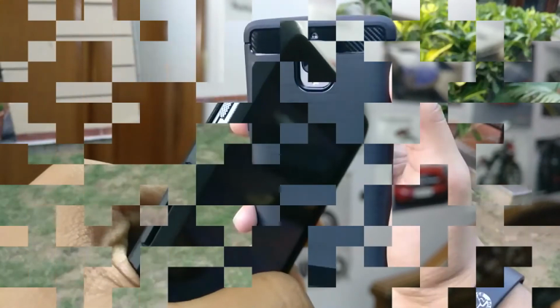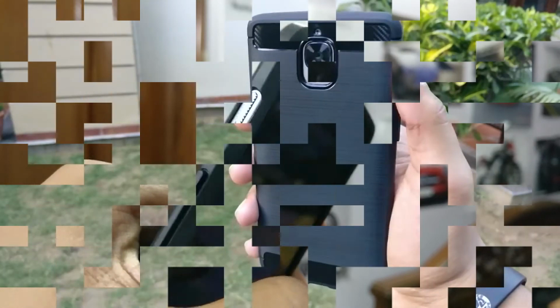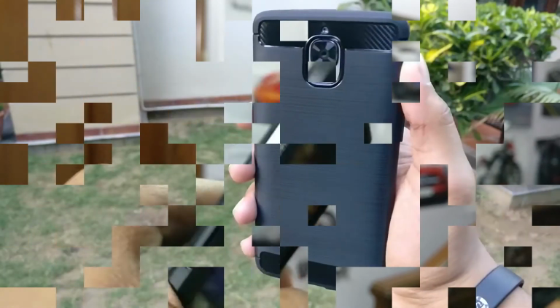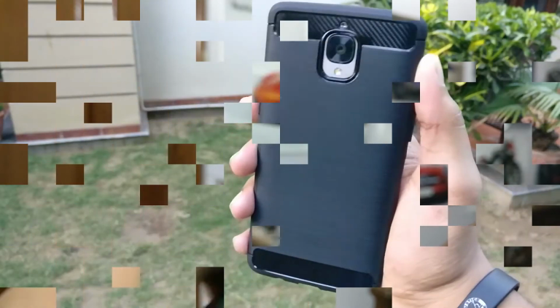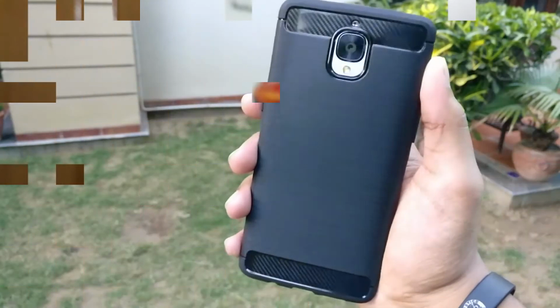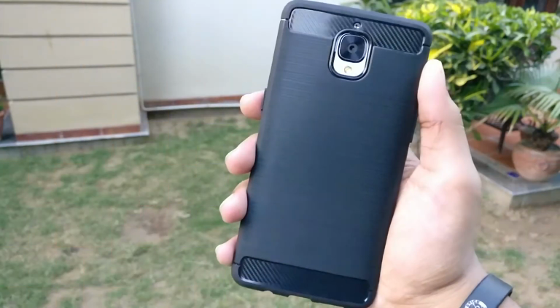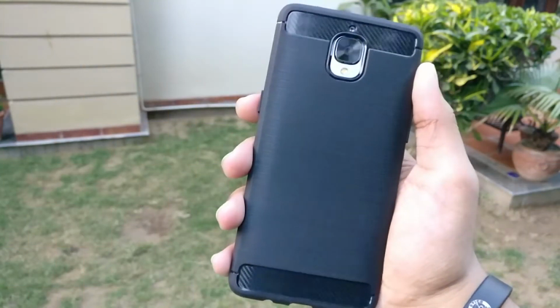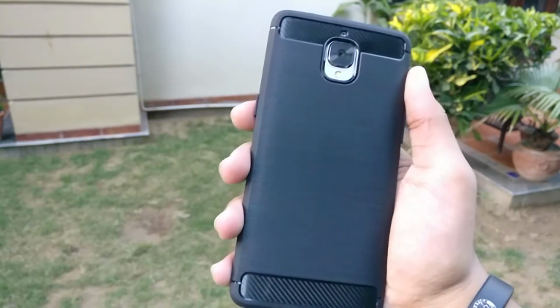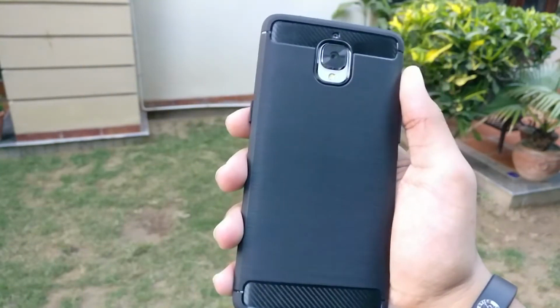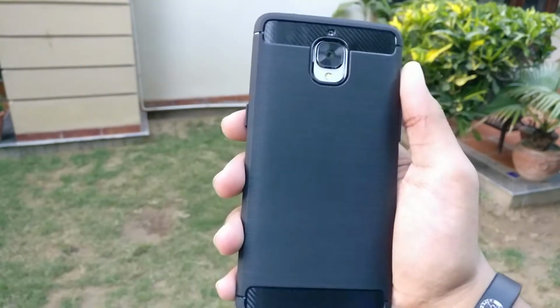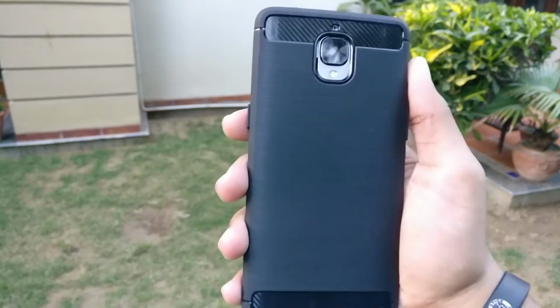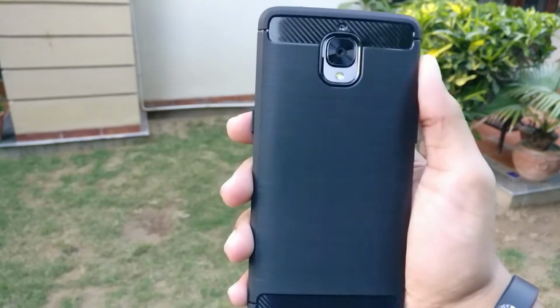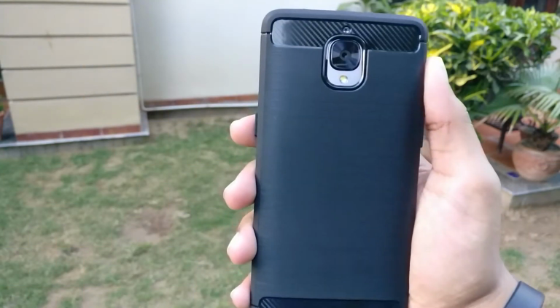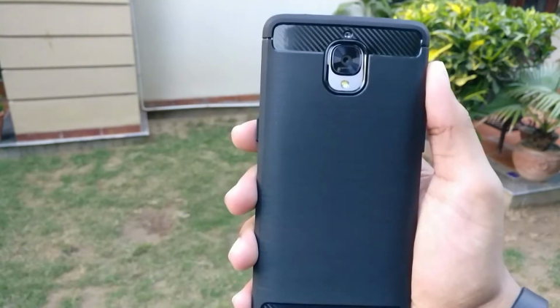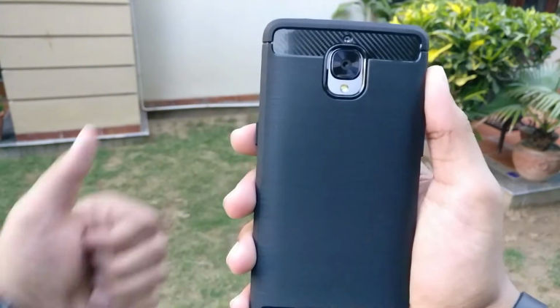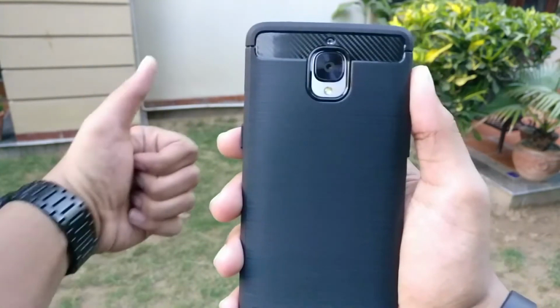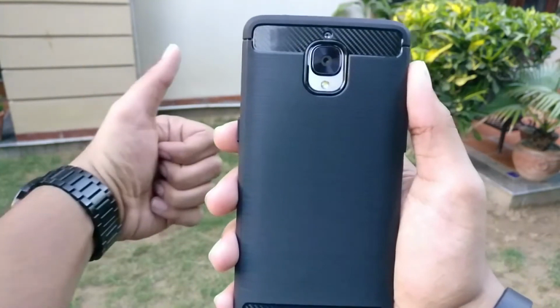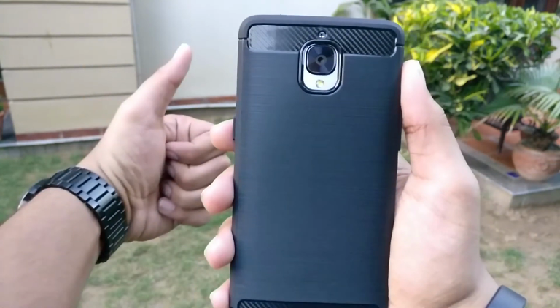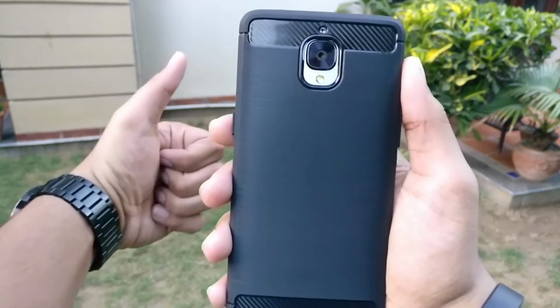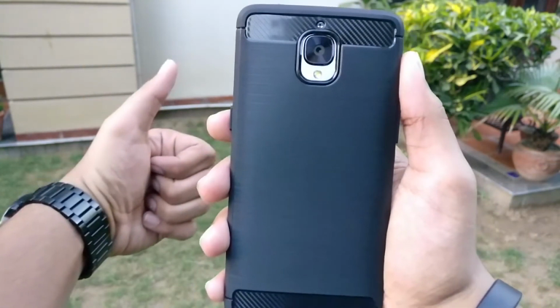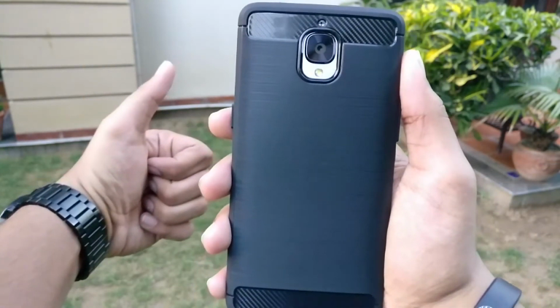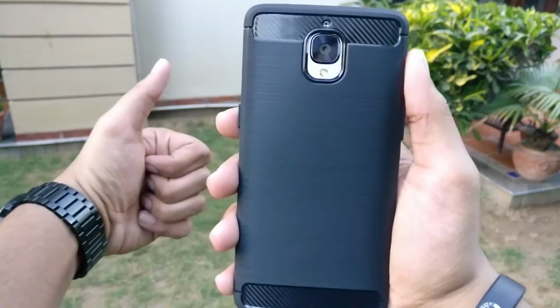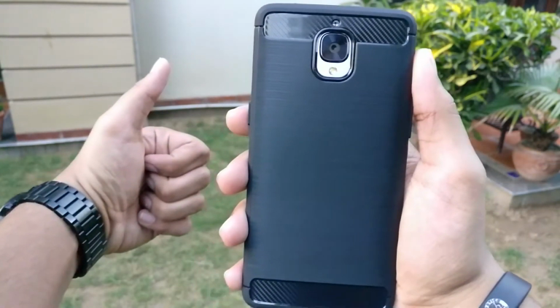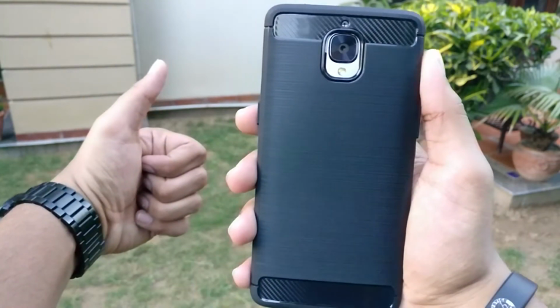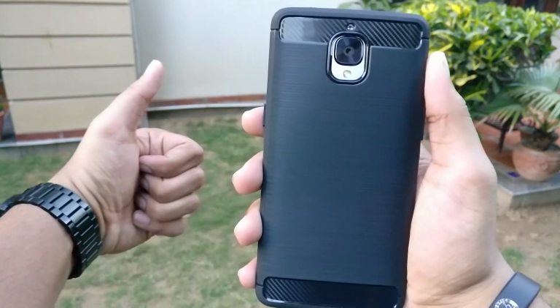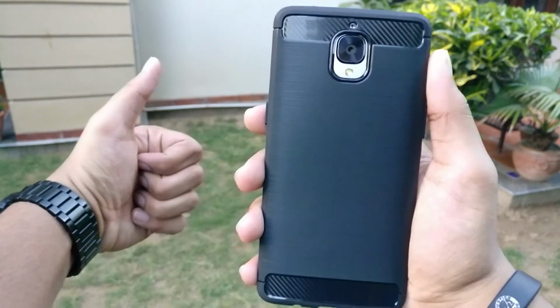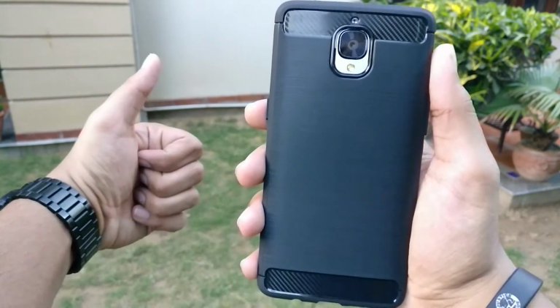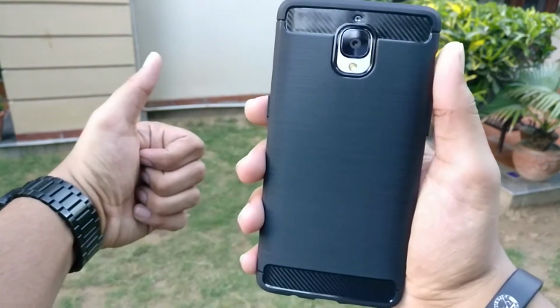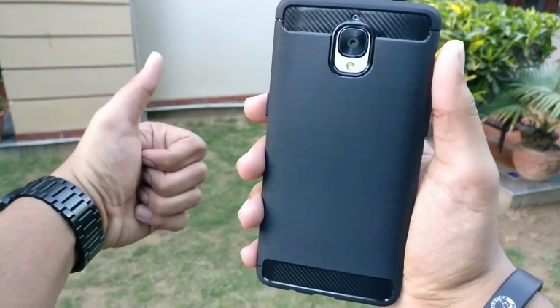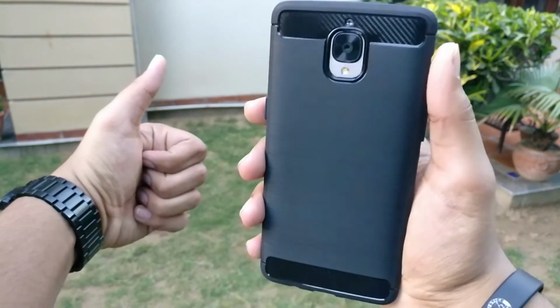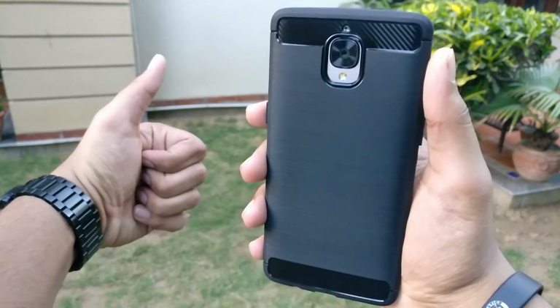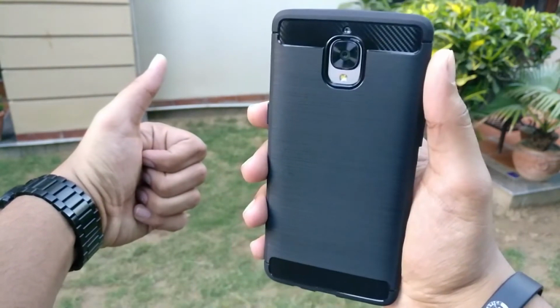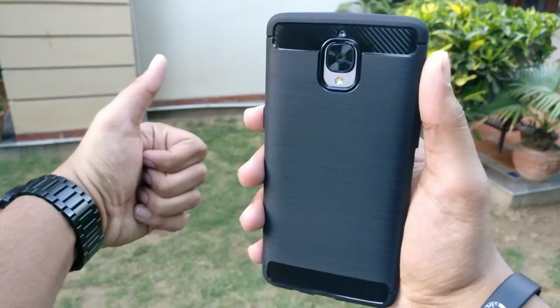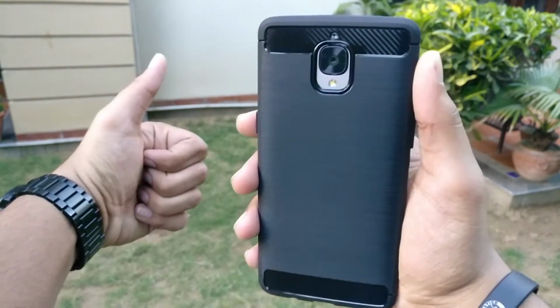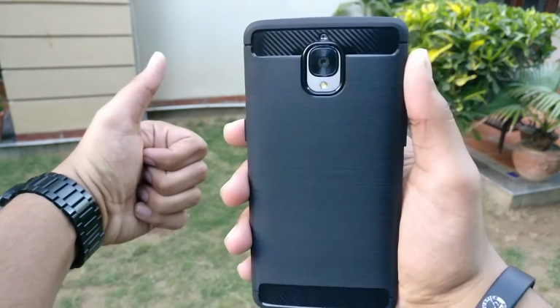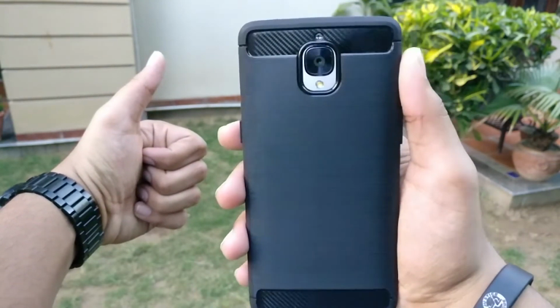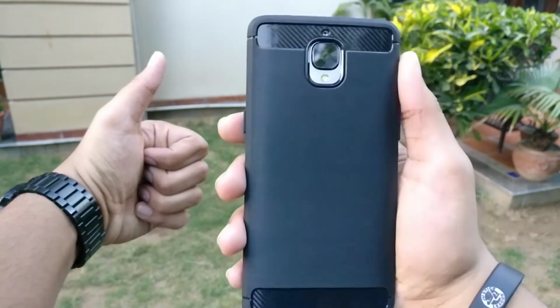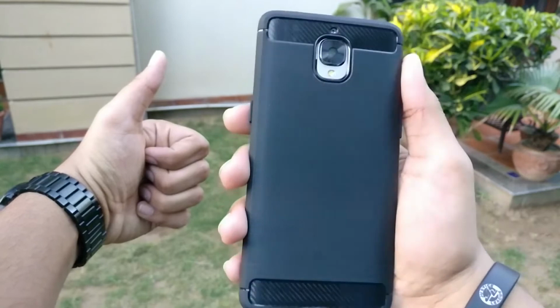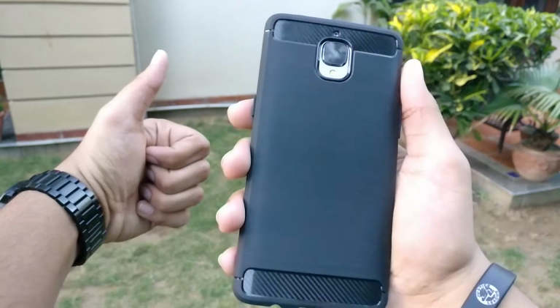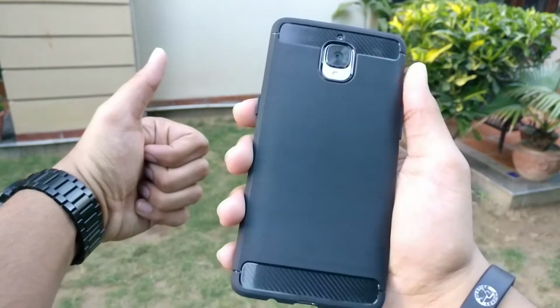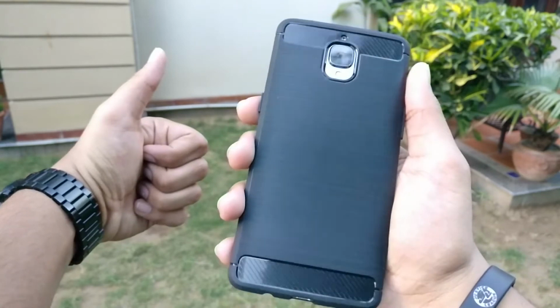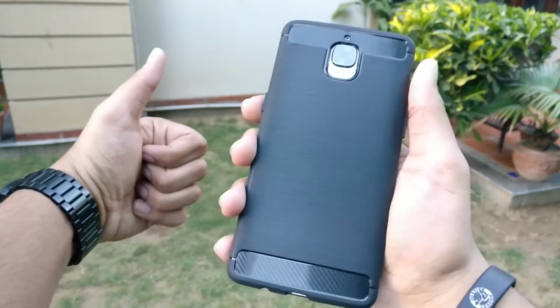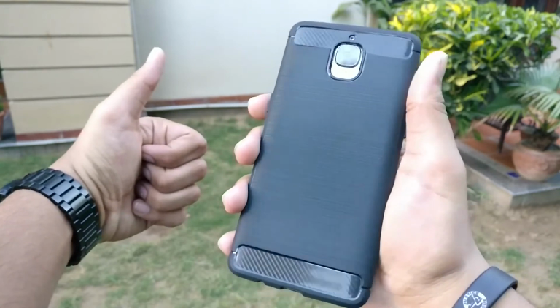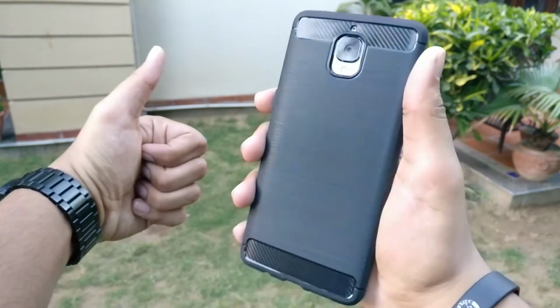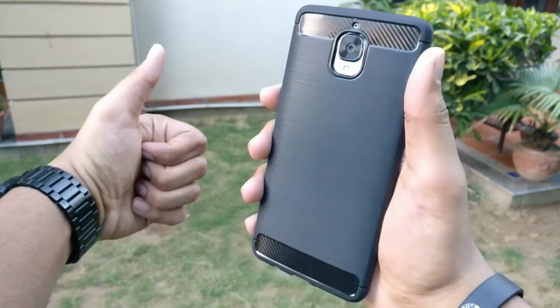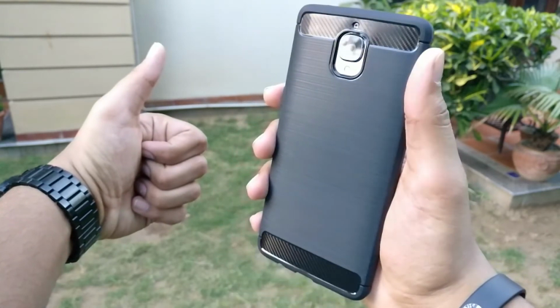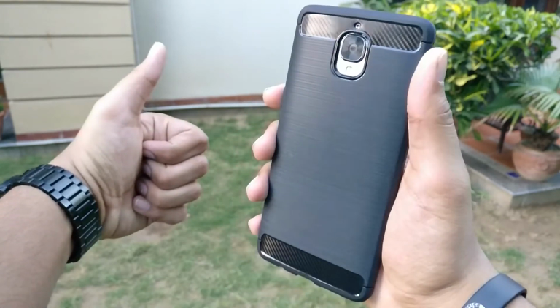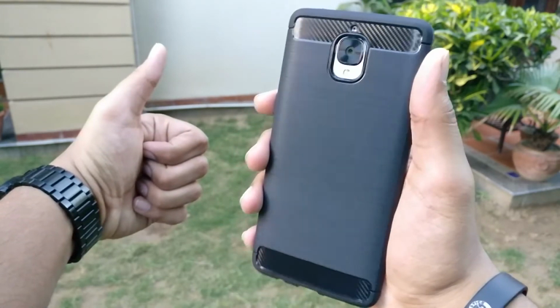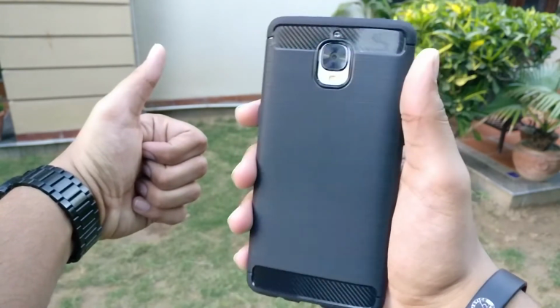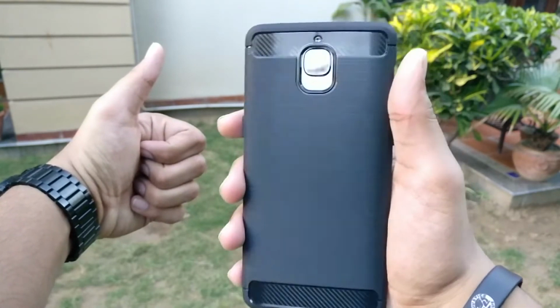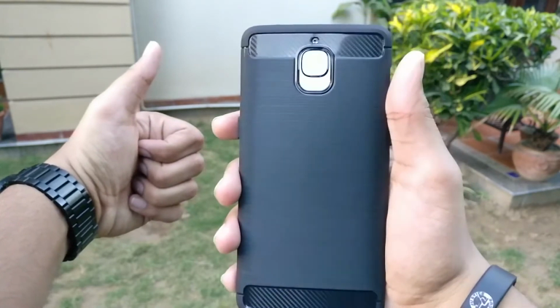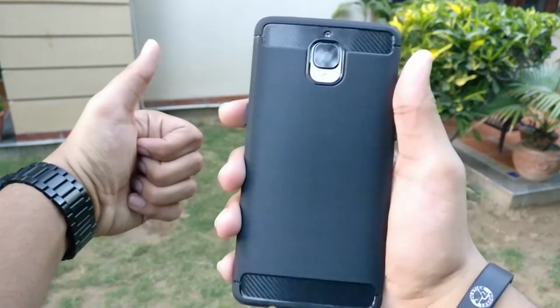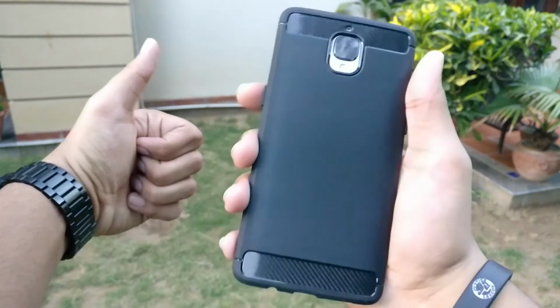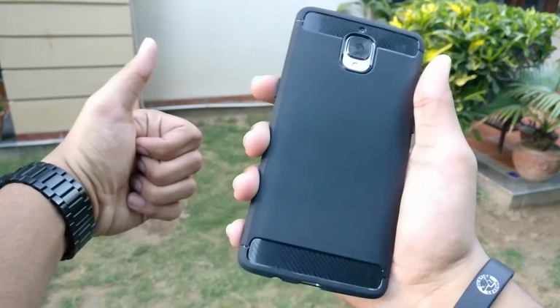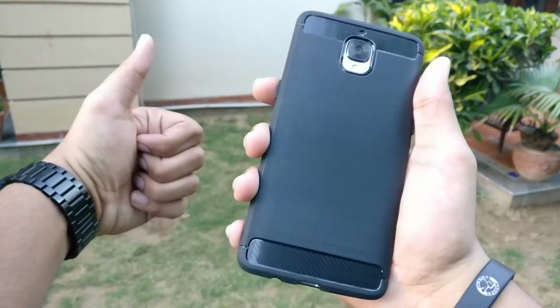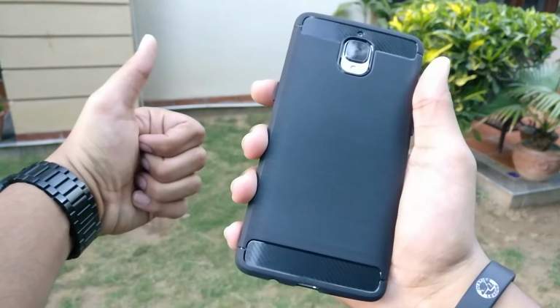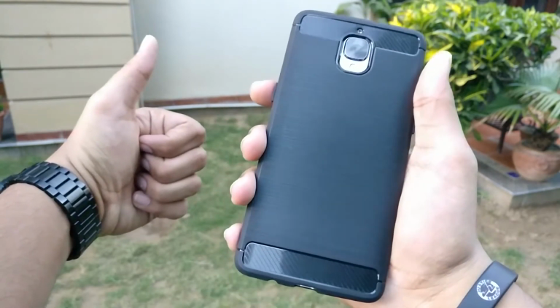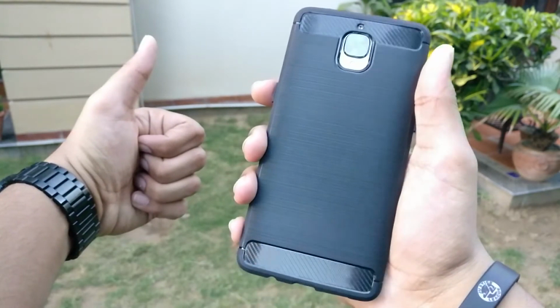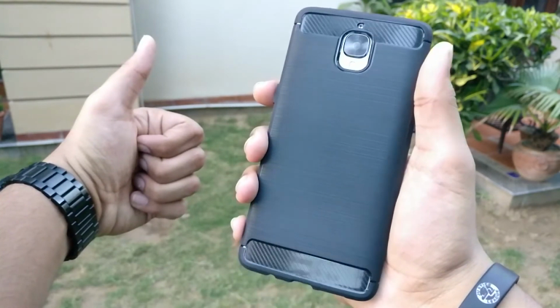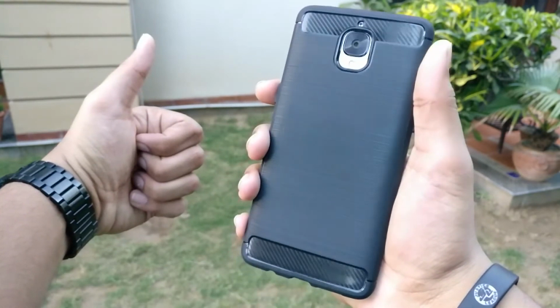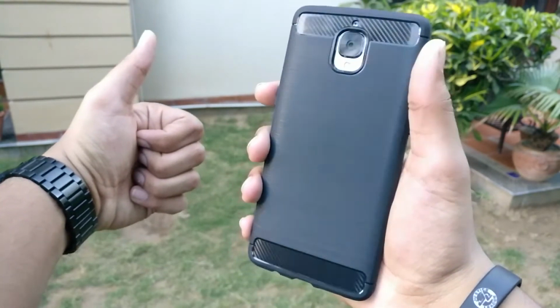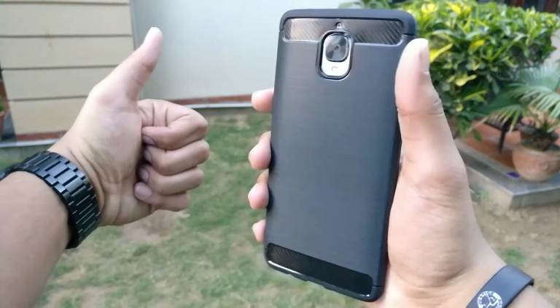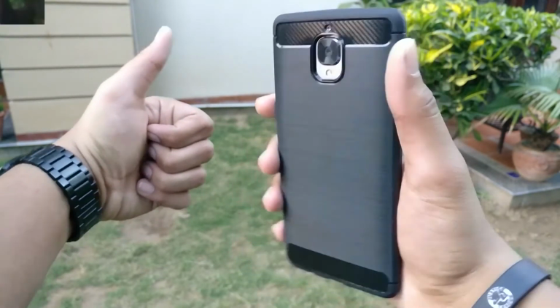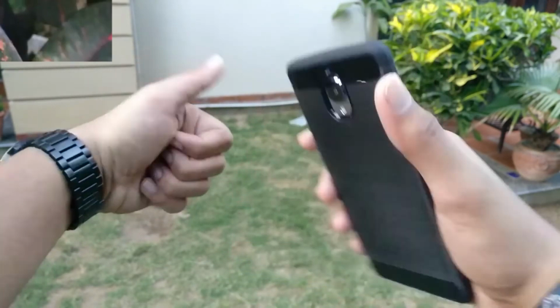I would suggest this case to anyone who does not want to compromise the great in-hand feel of the device for some extra protection.